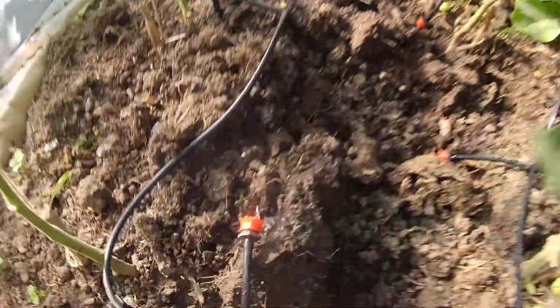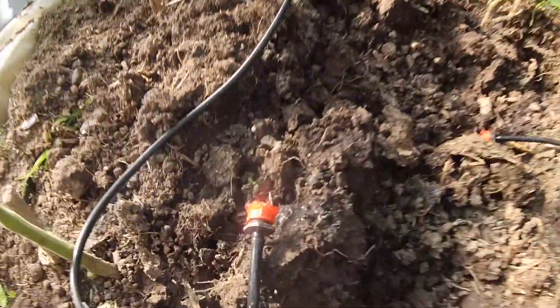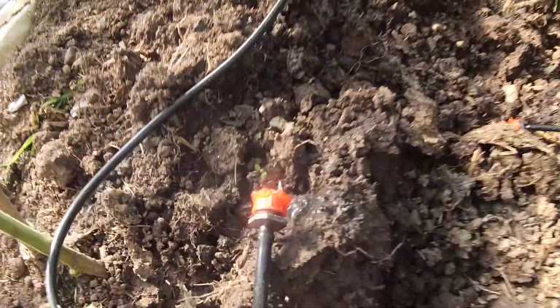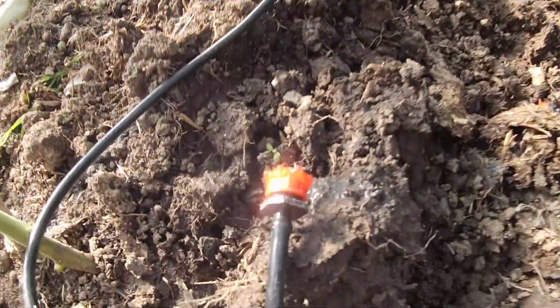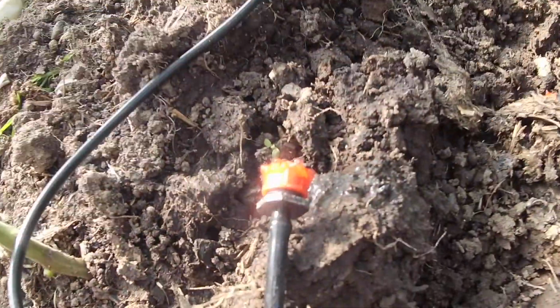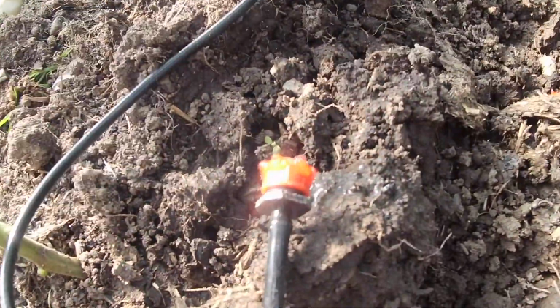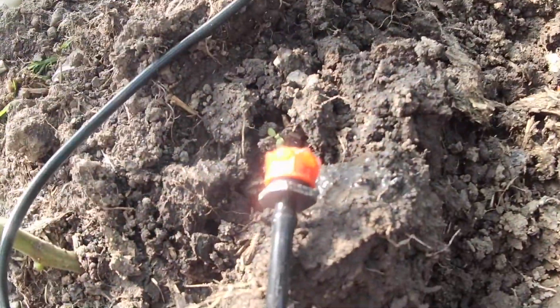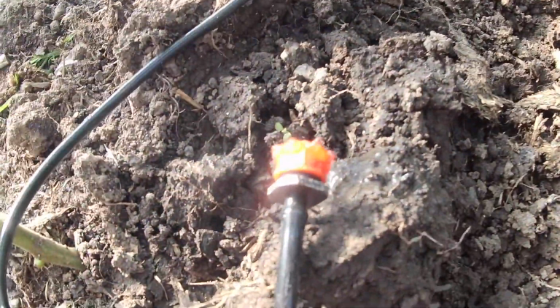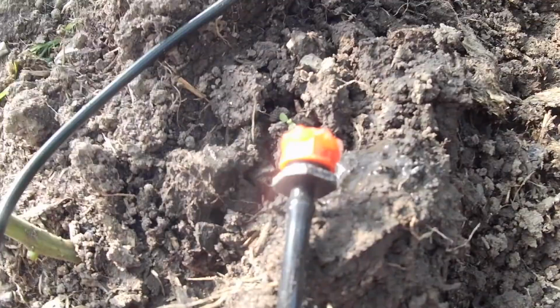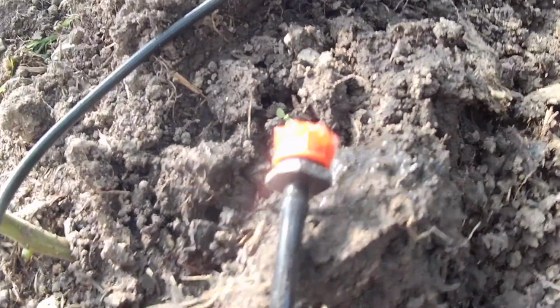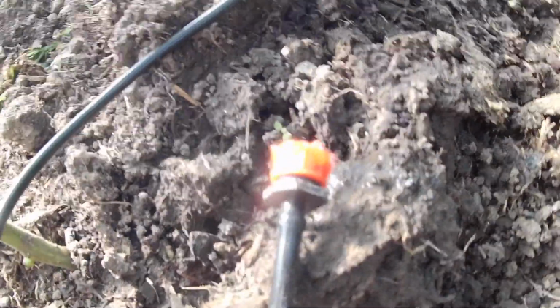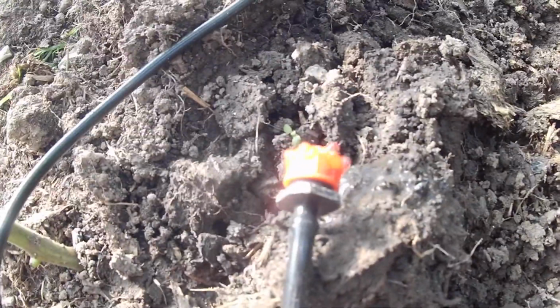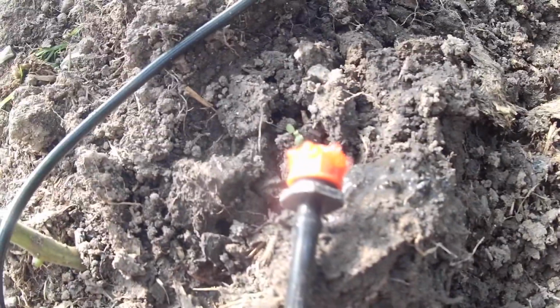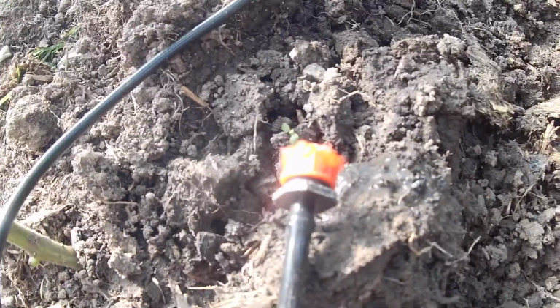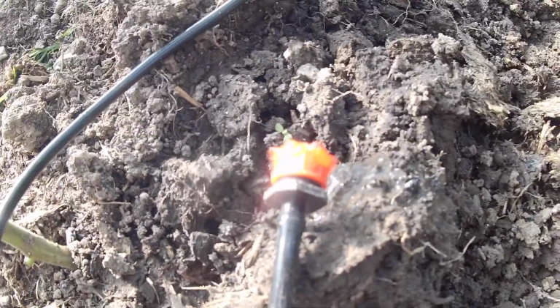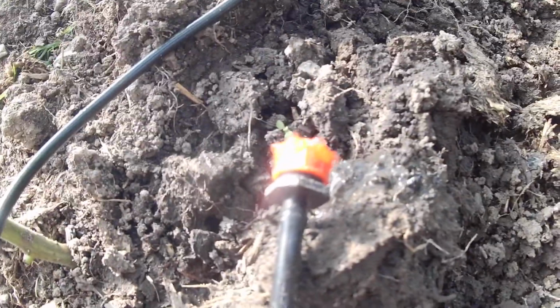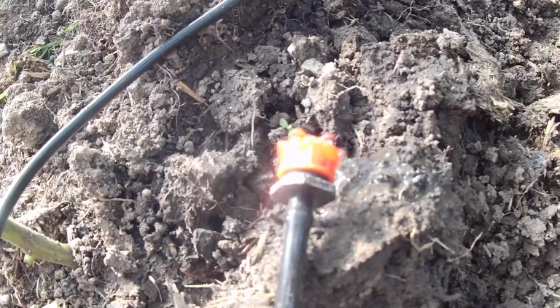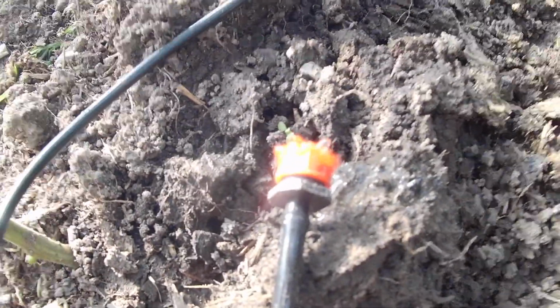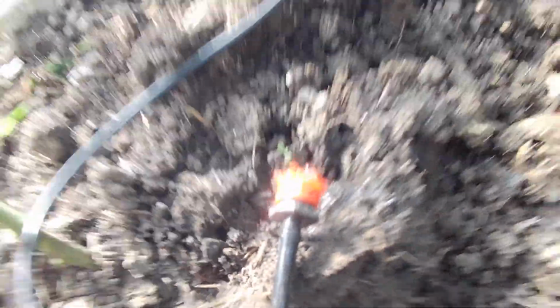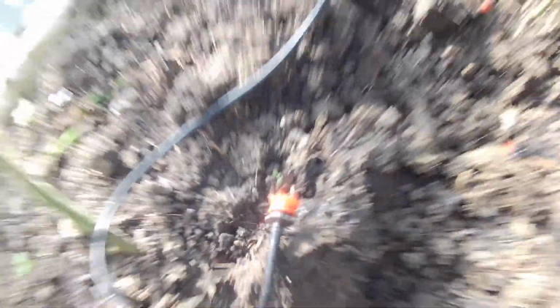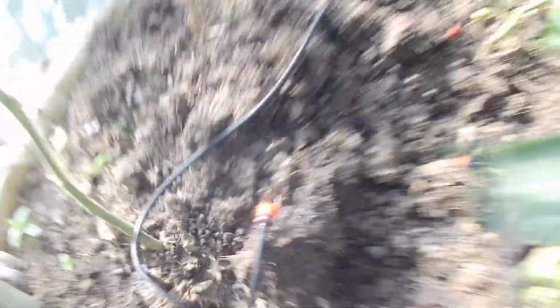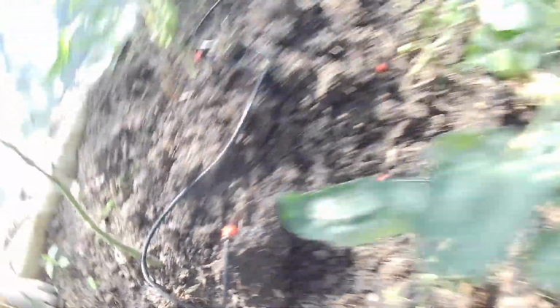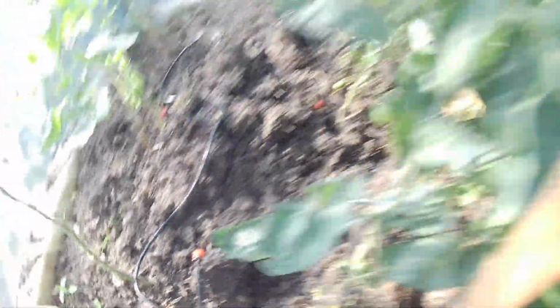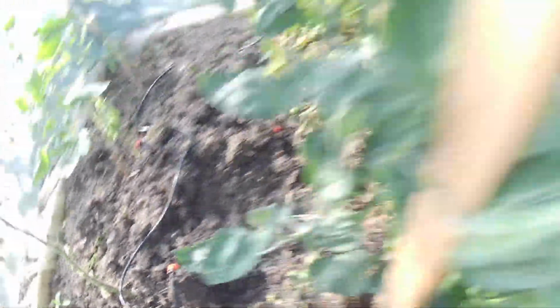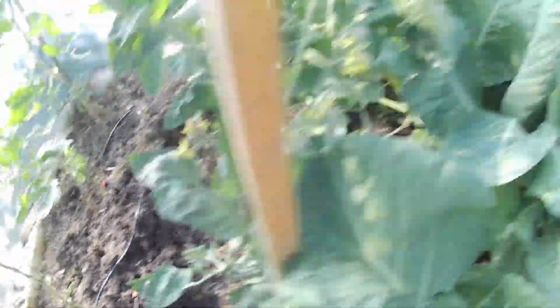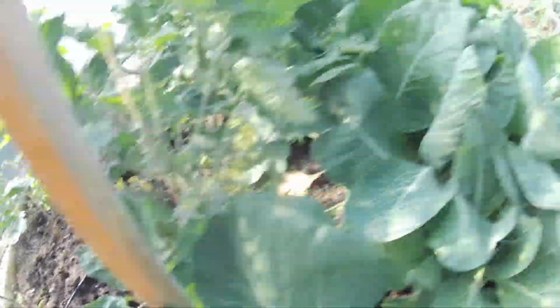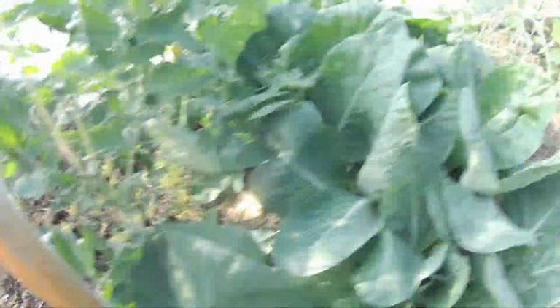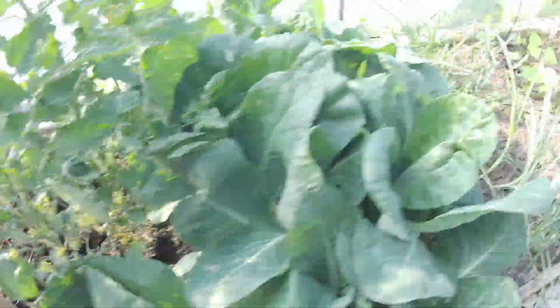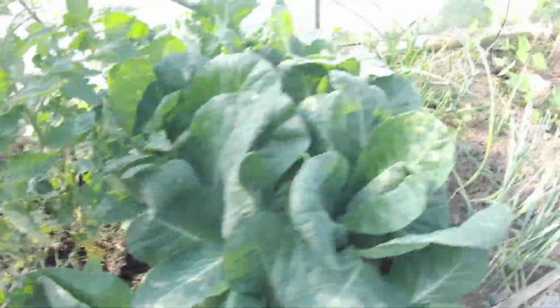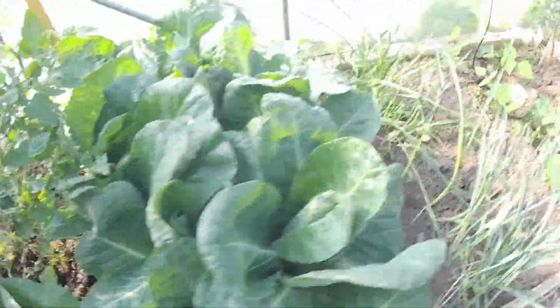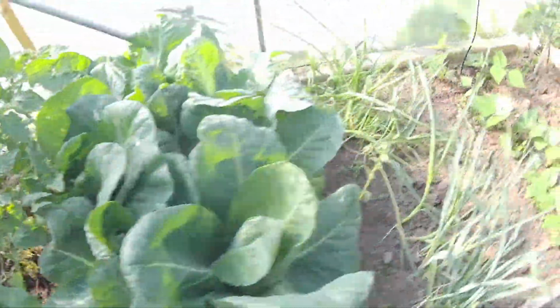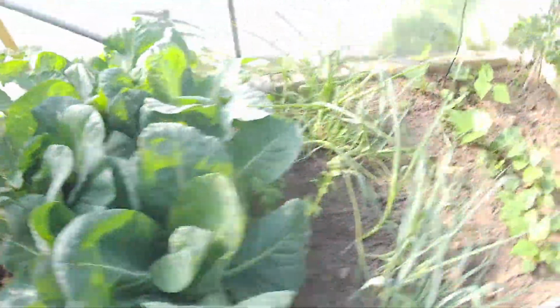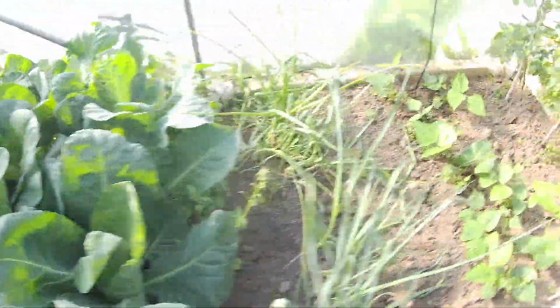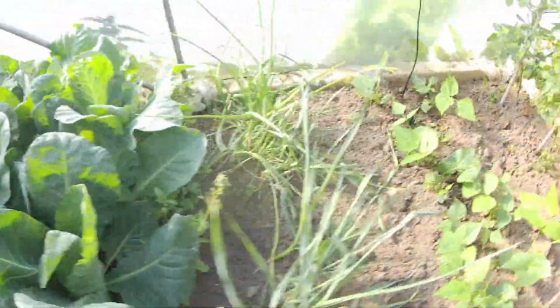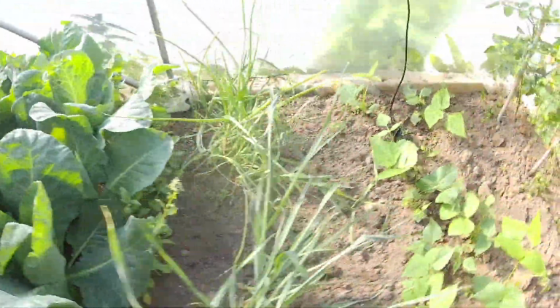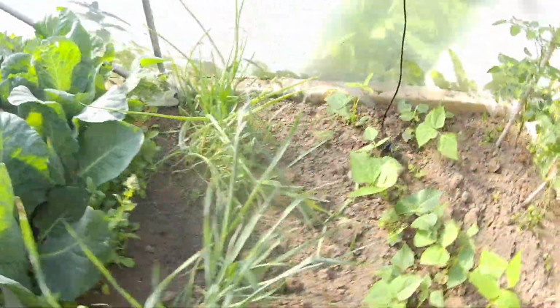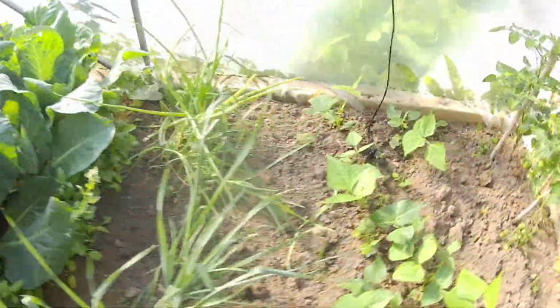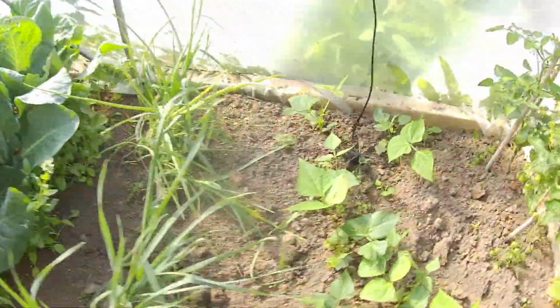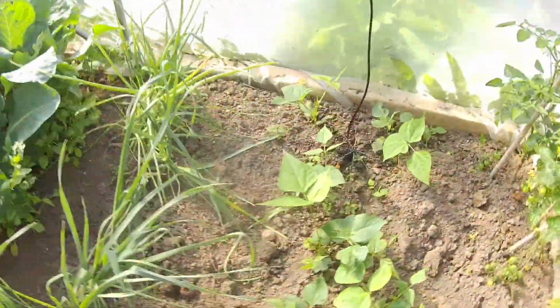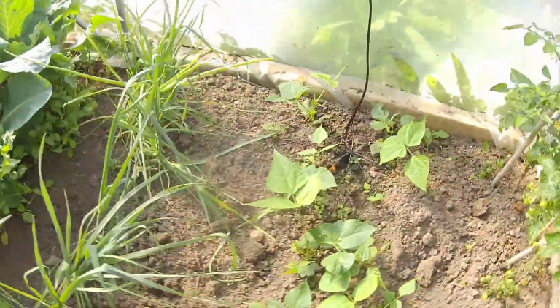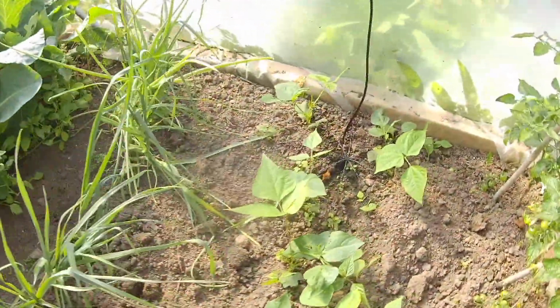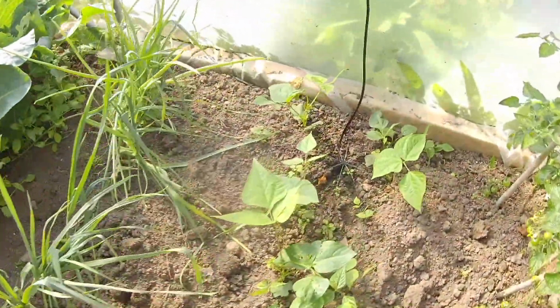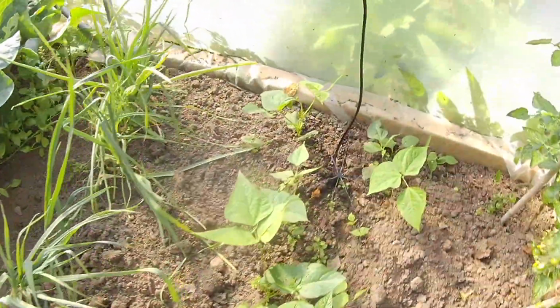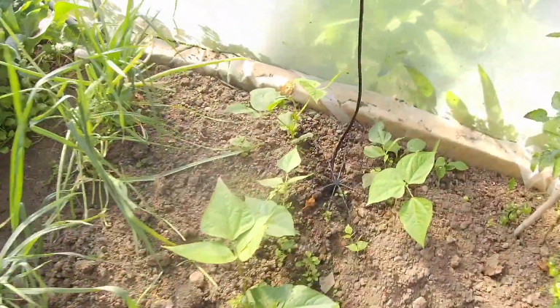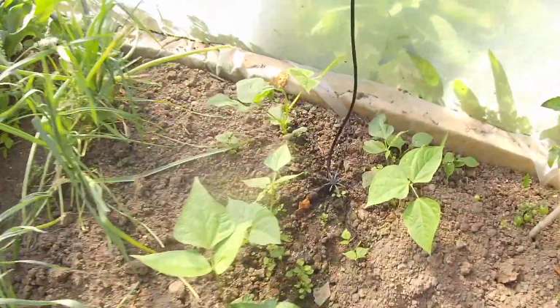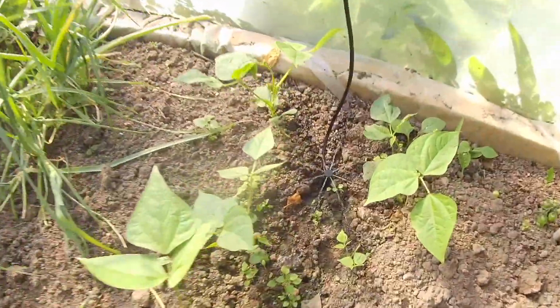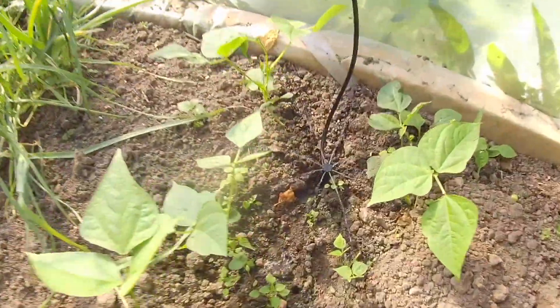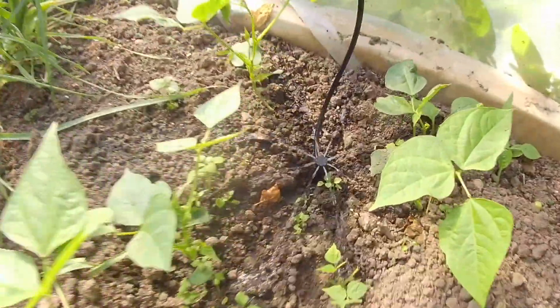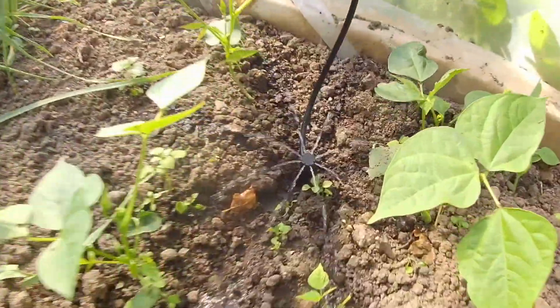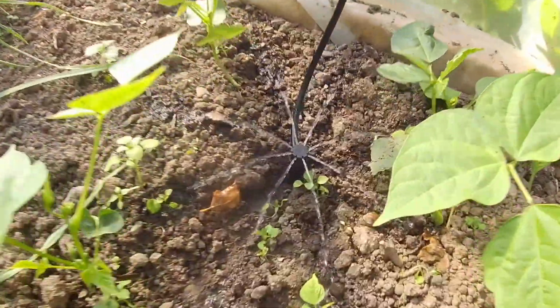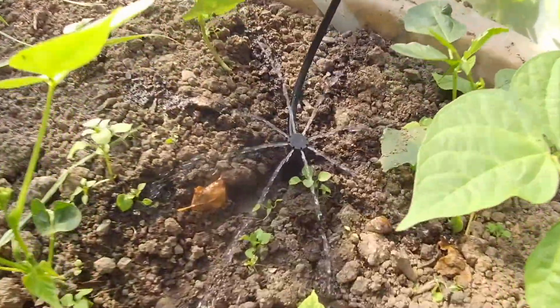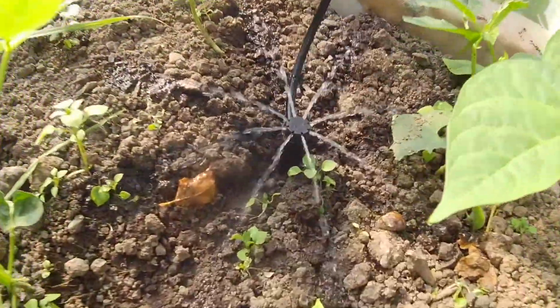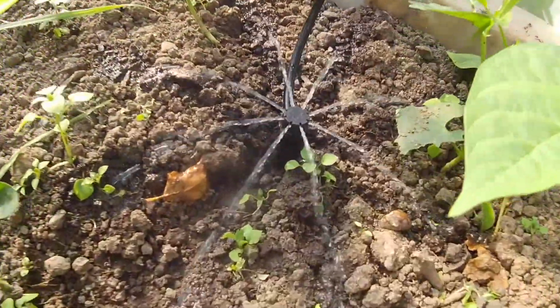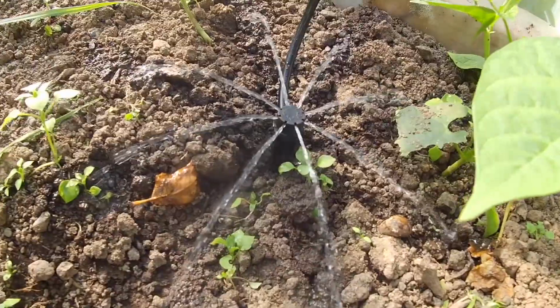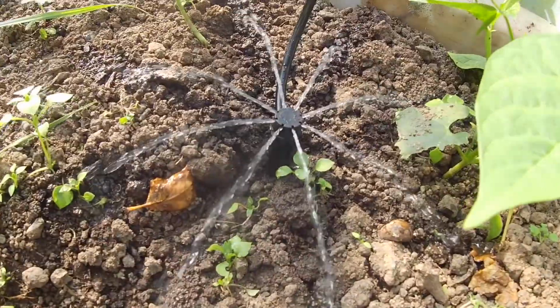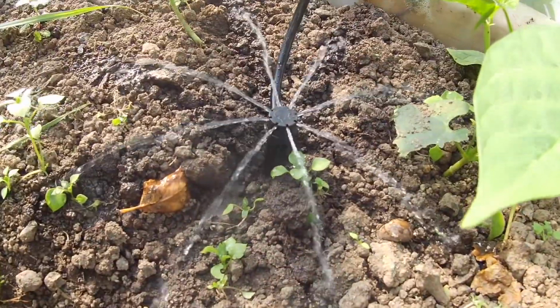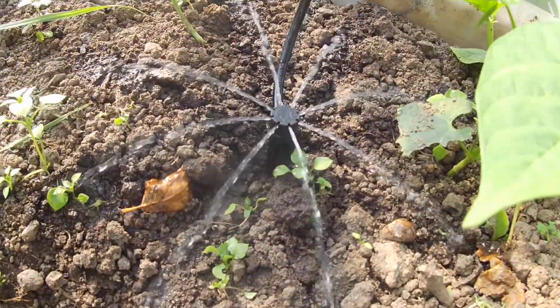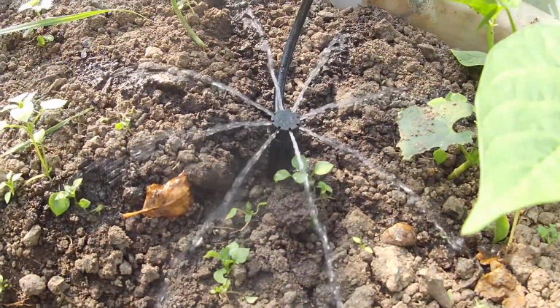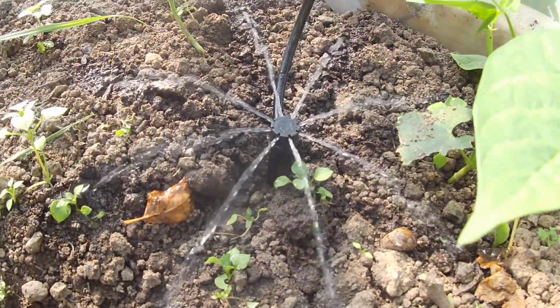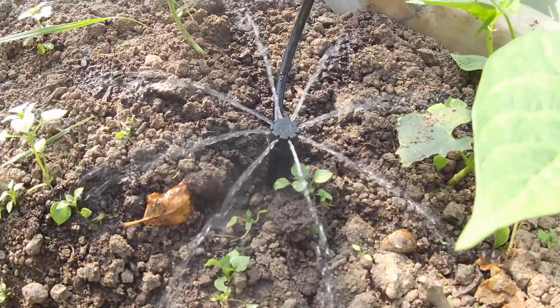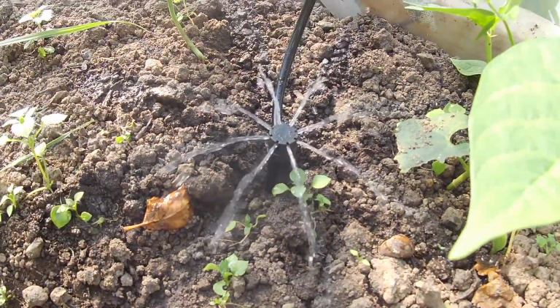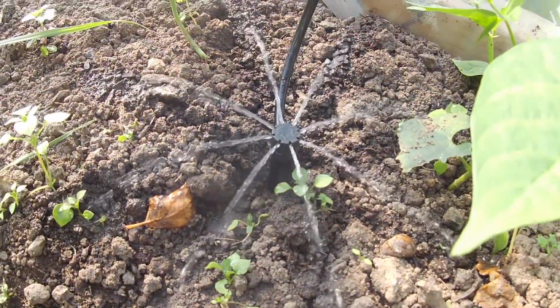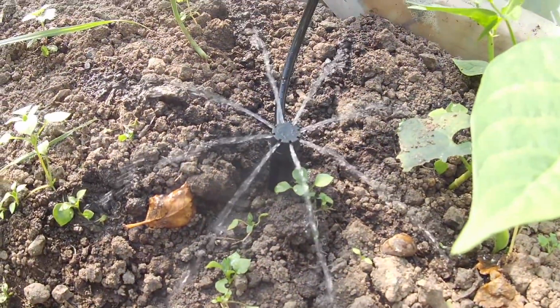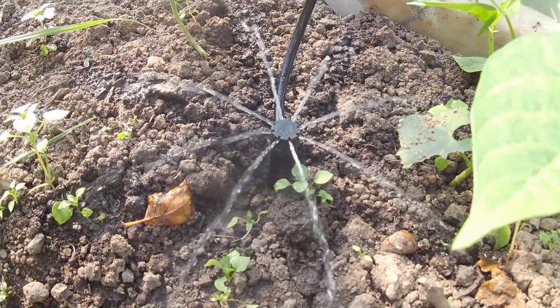Let's go around and have a look at the sprayers, which are covering all of this end area really nicely. The drippers are doing their dripping, and if we come over to have a look at the shrubler, it's doing its shrubling.